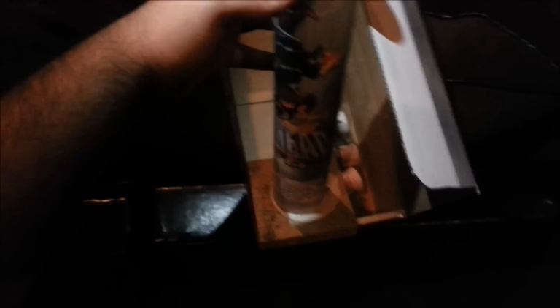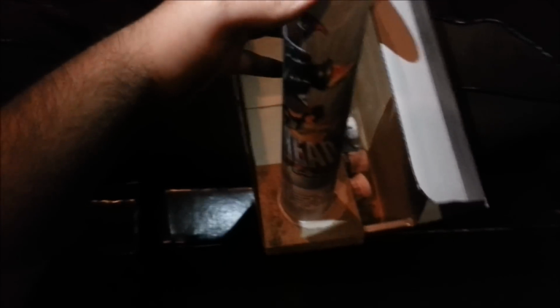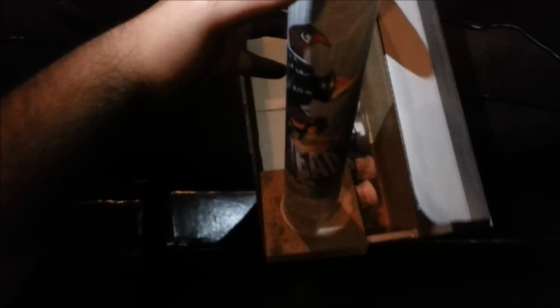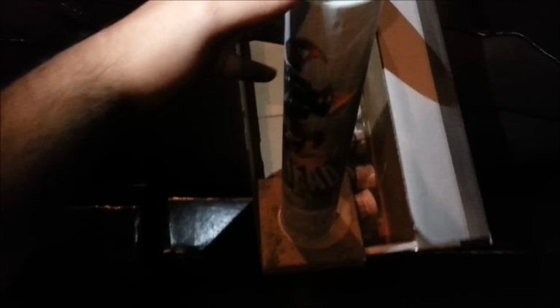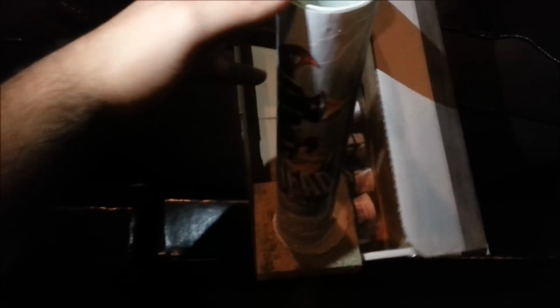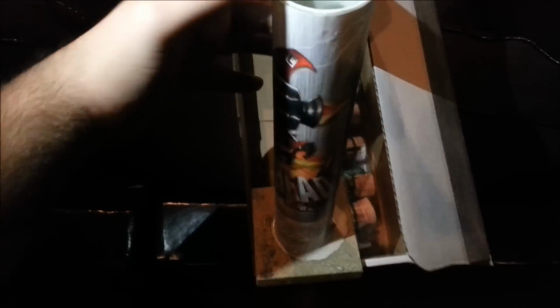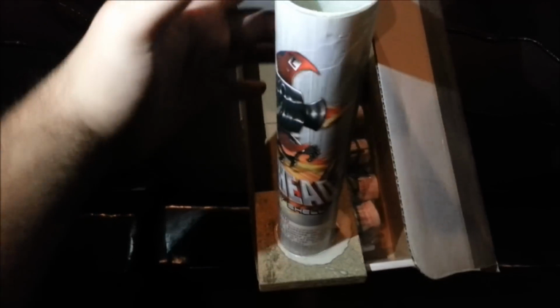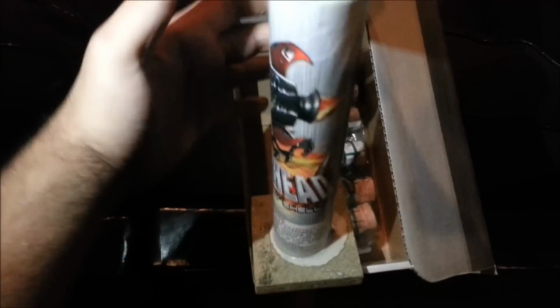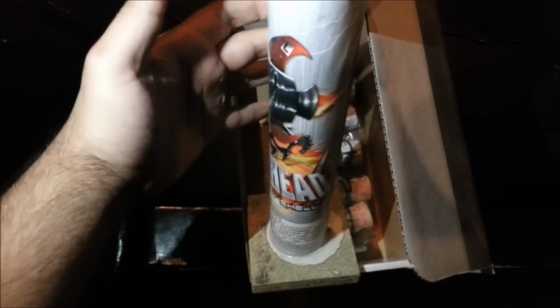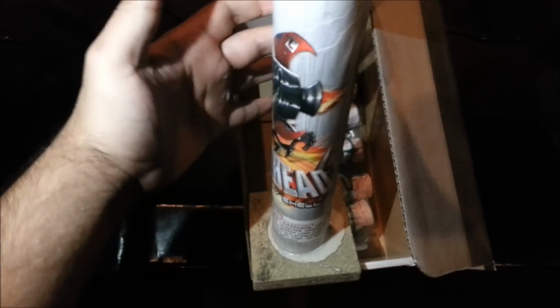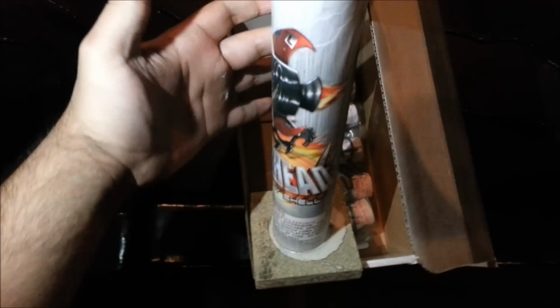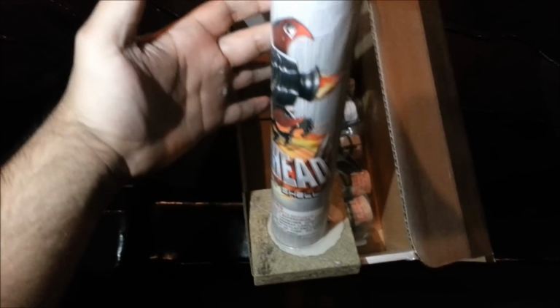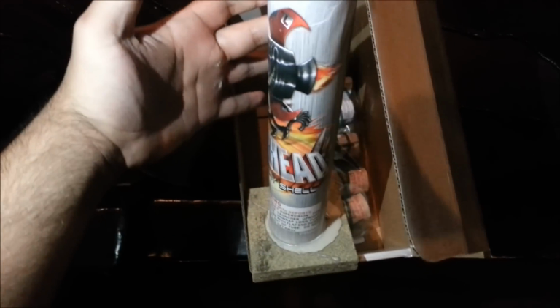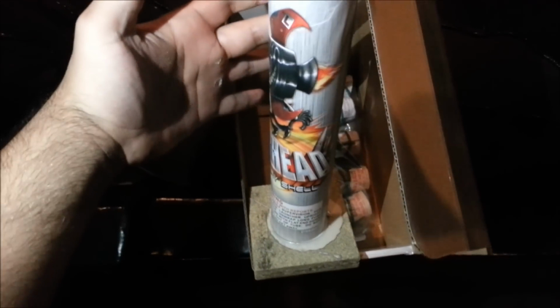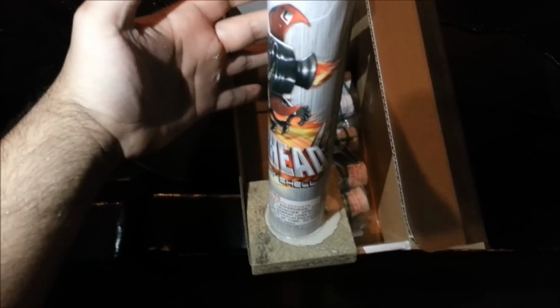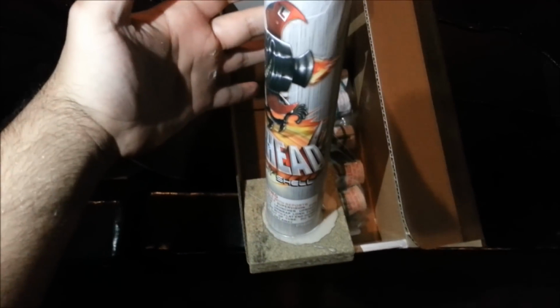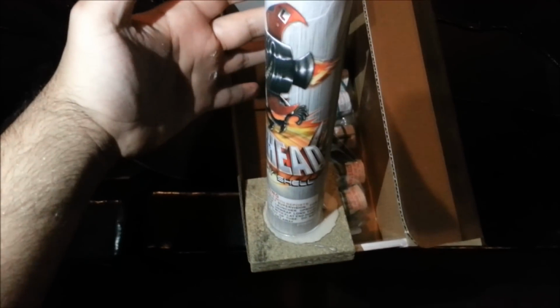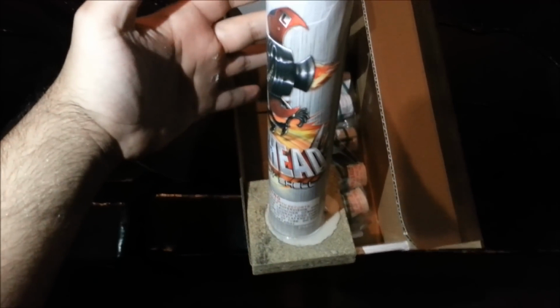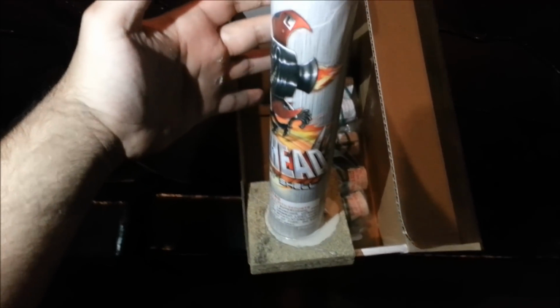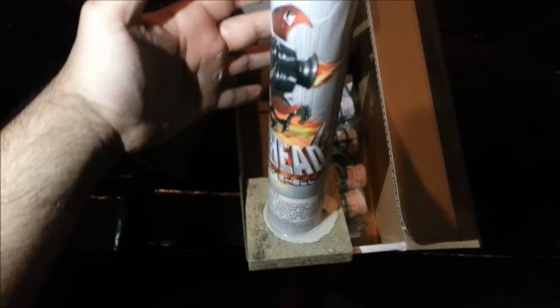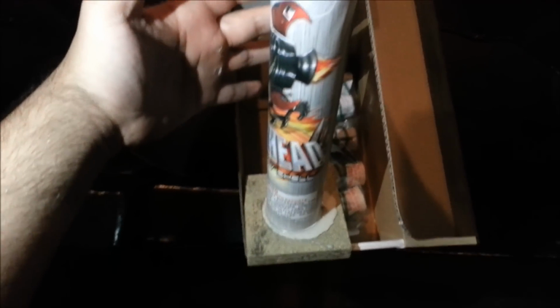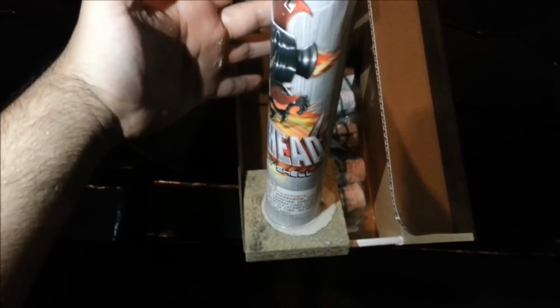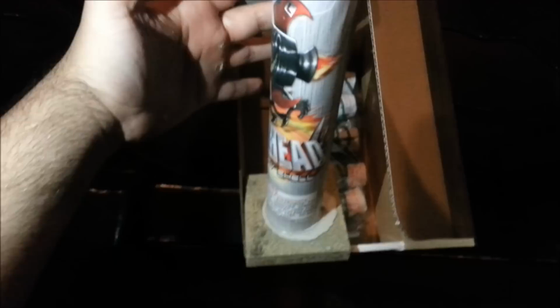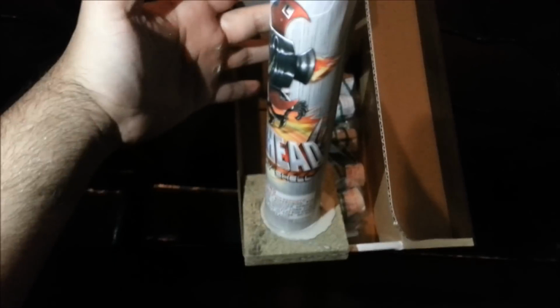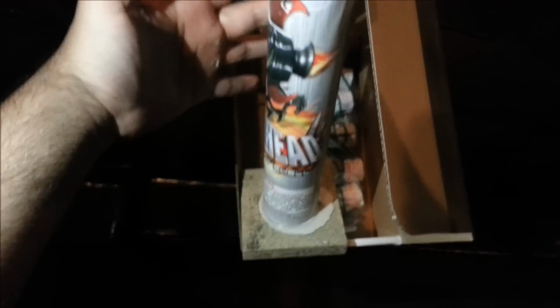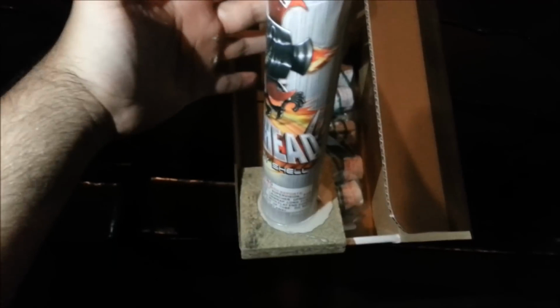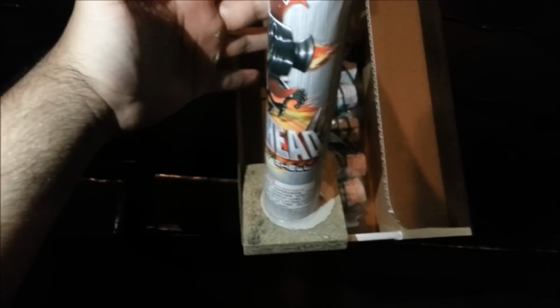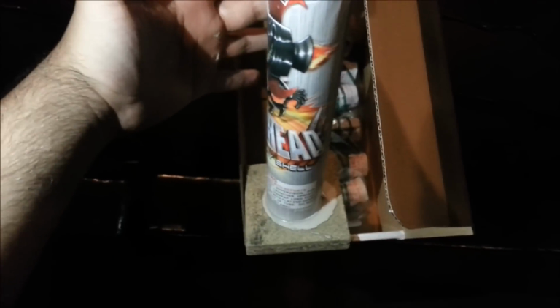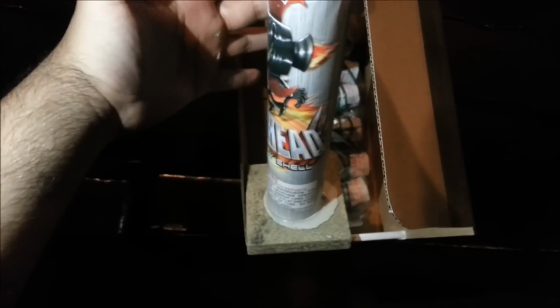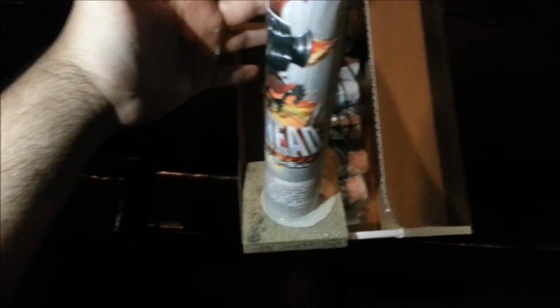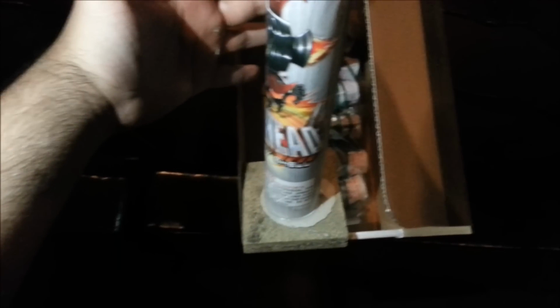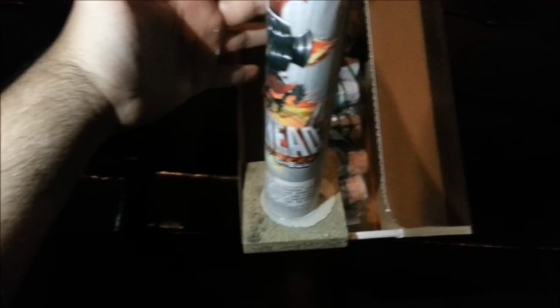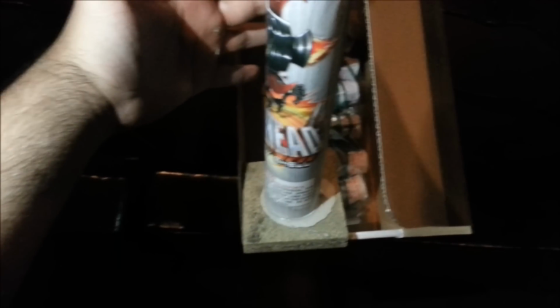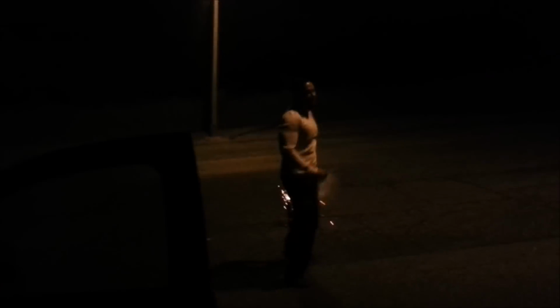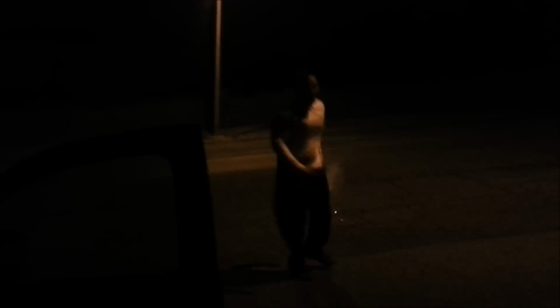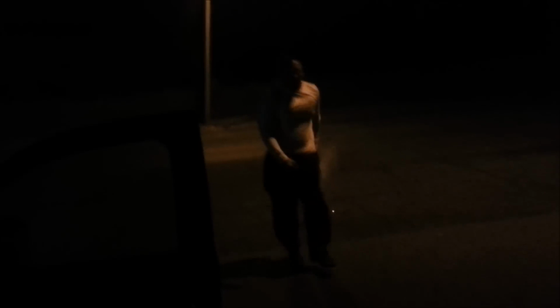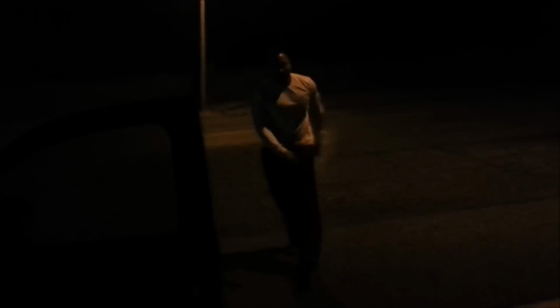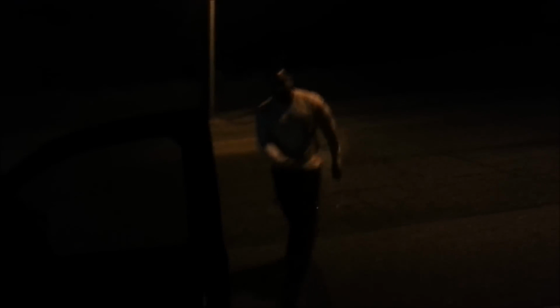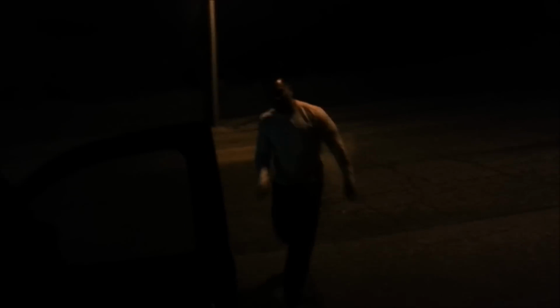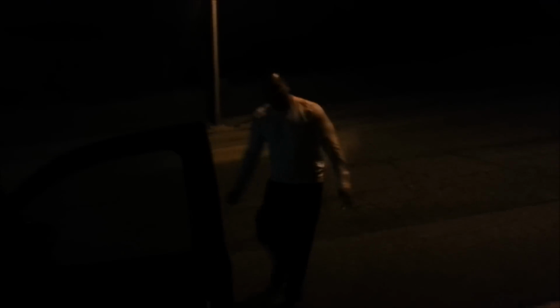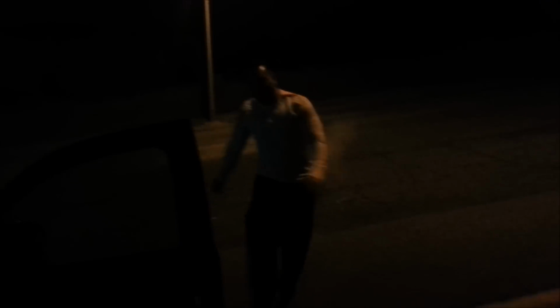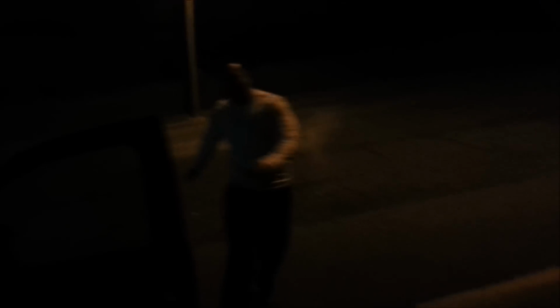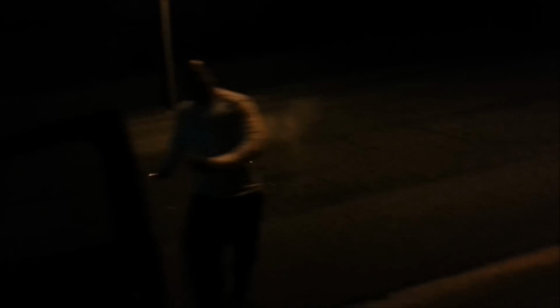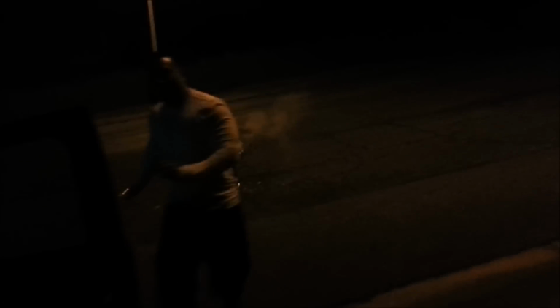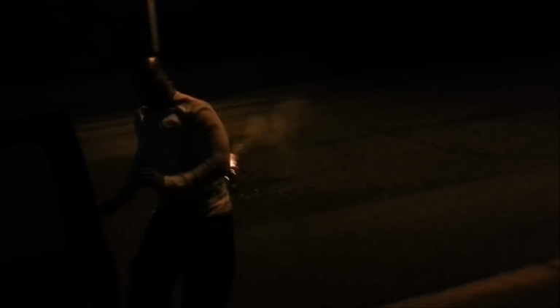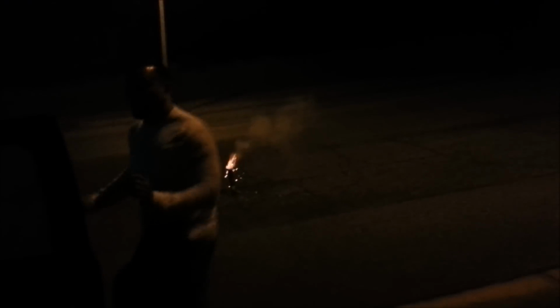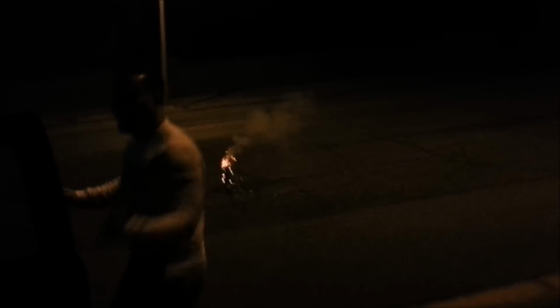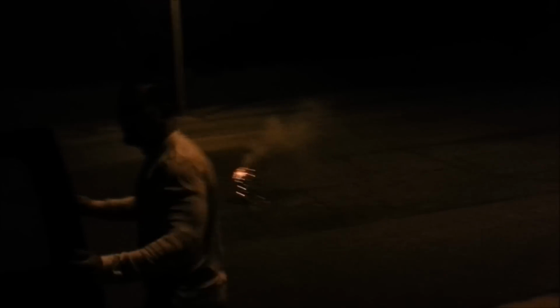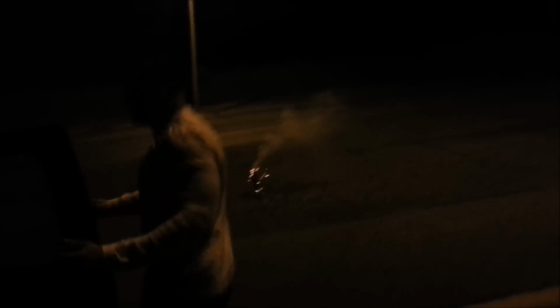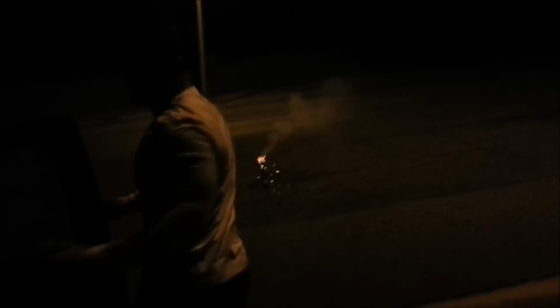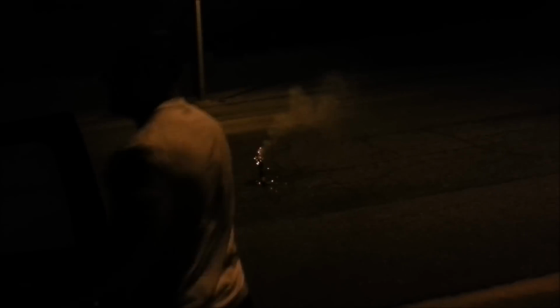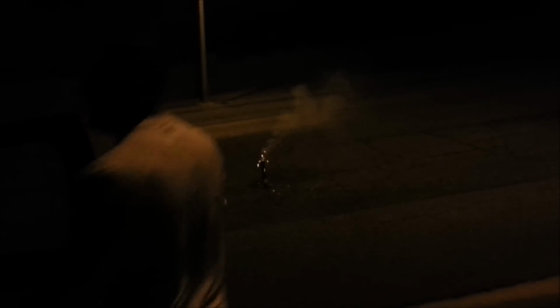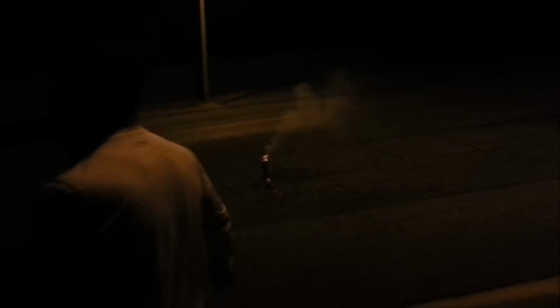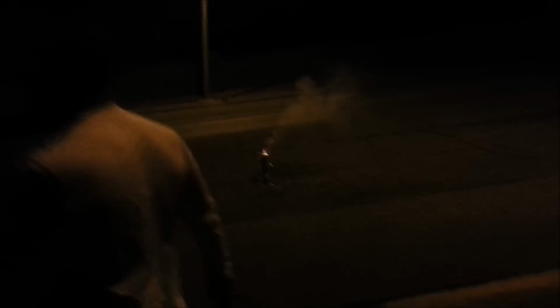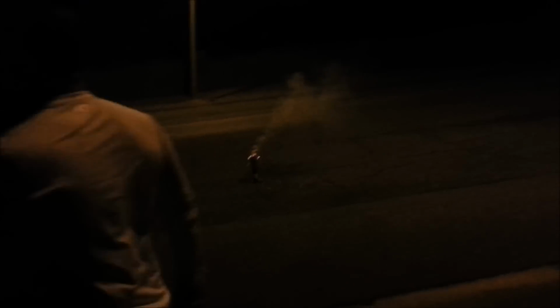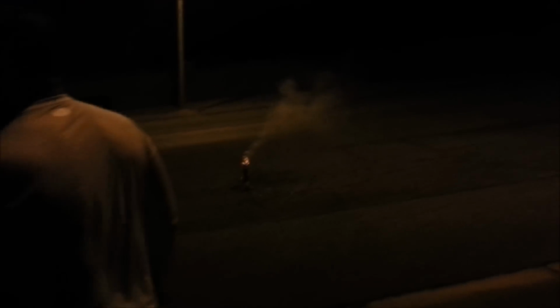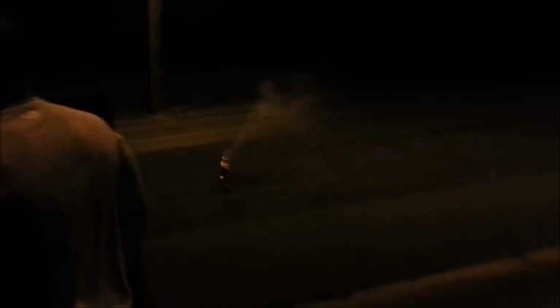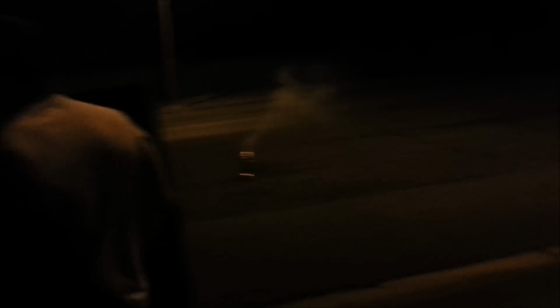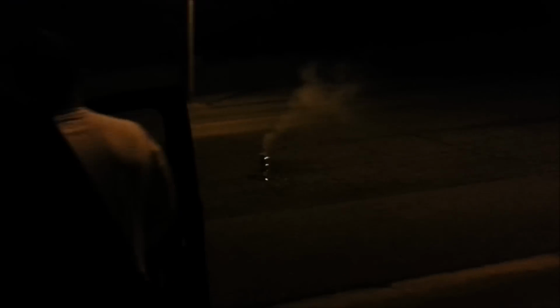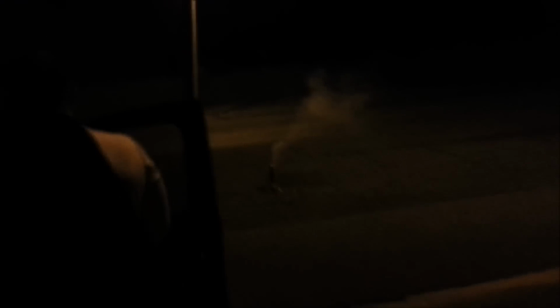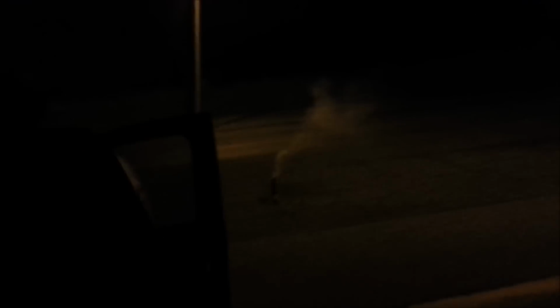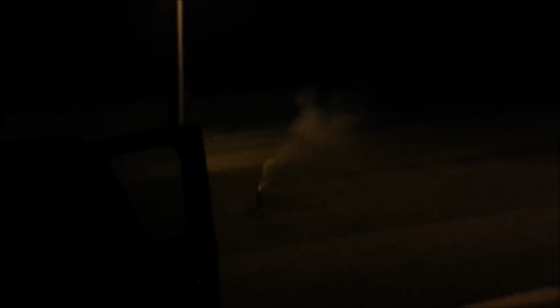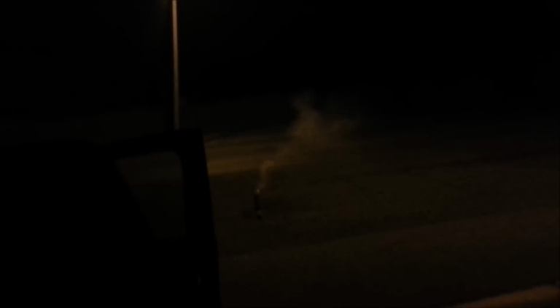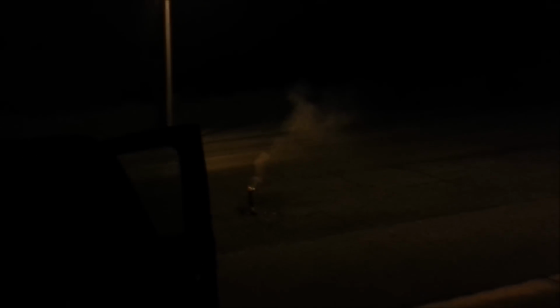This is it. Let me get to the ignition. Warhead.